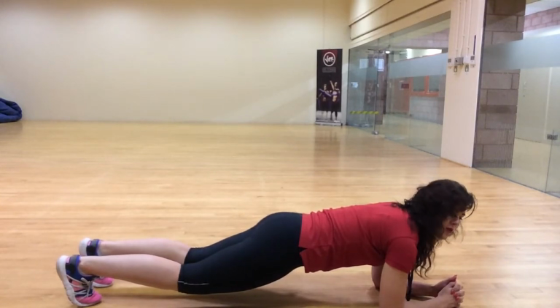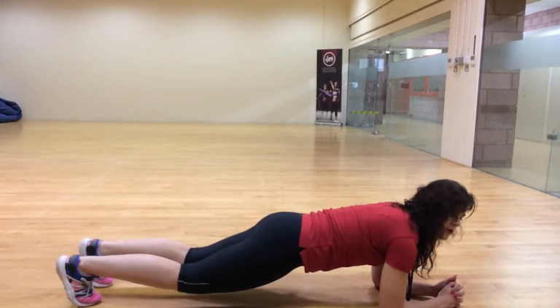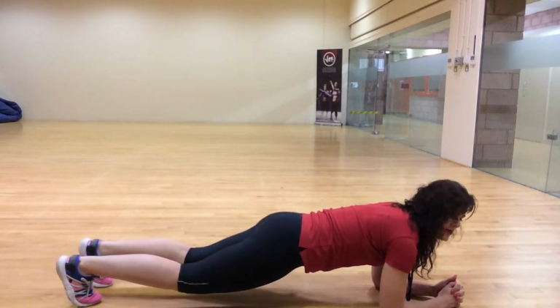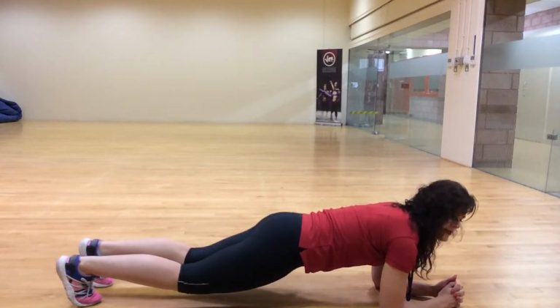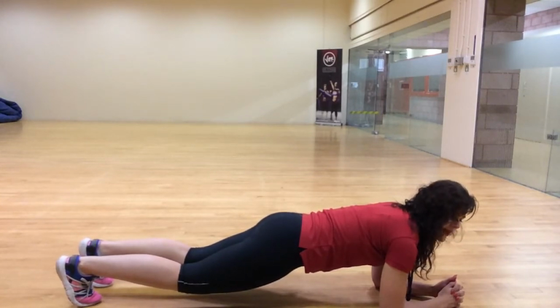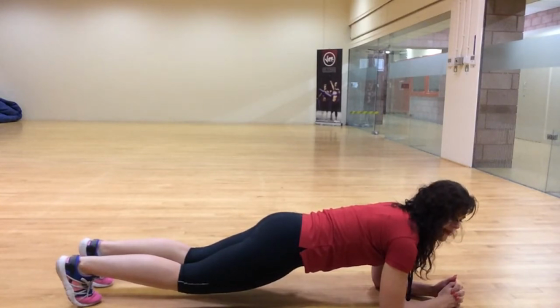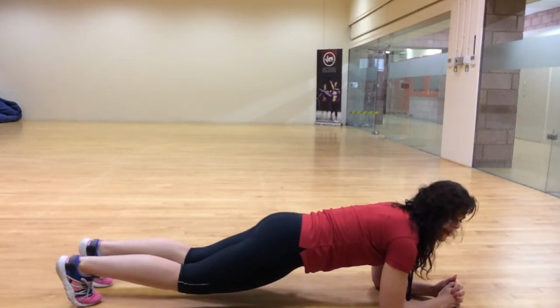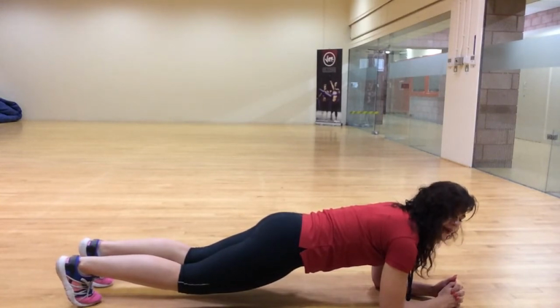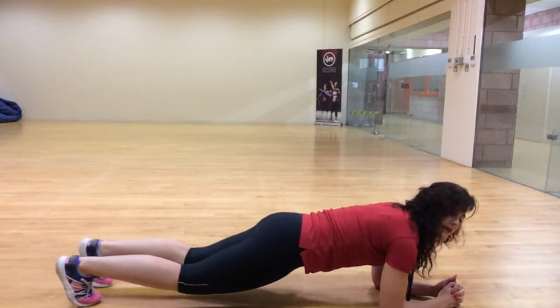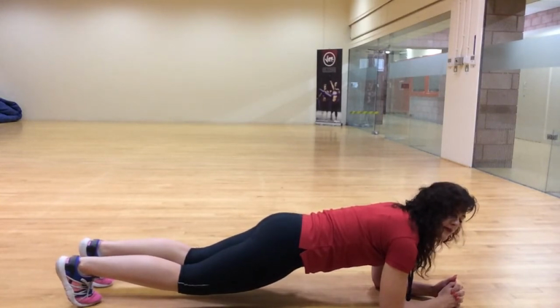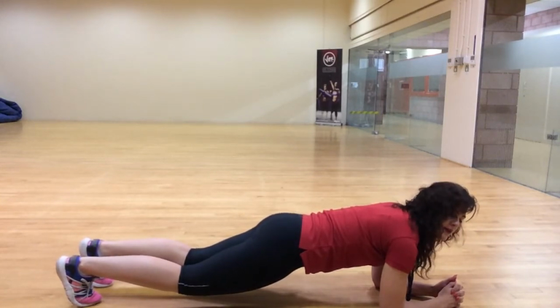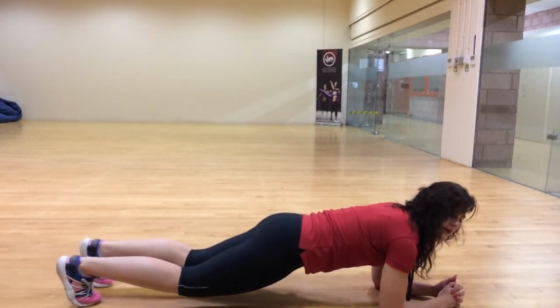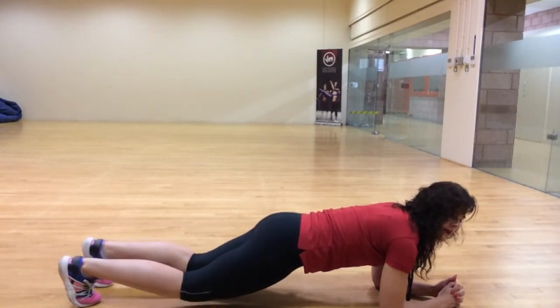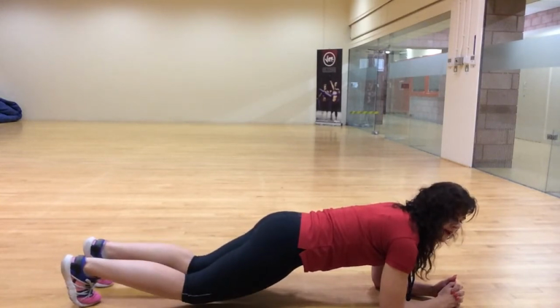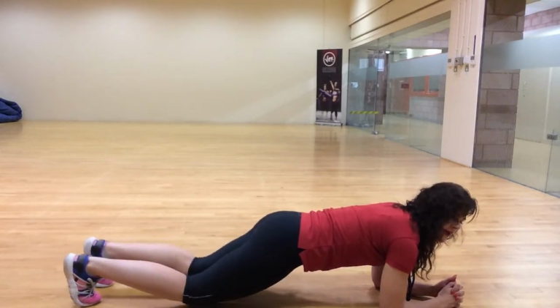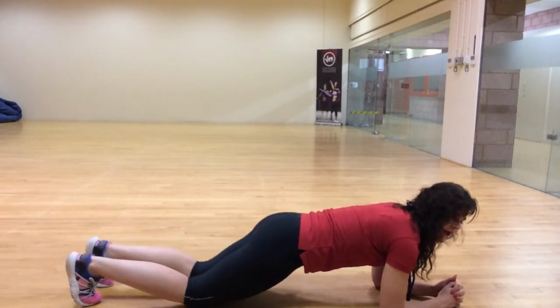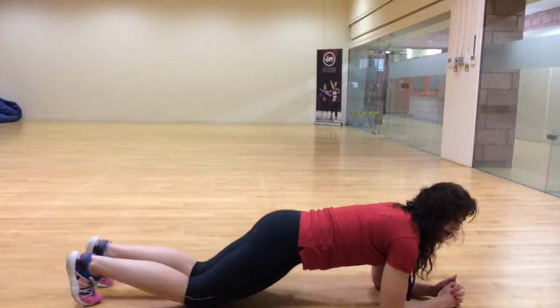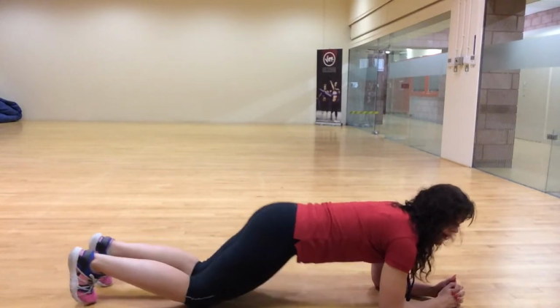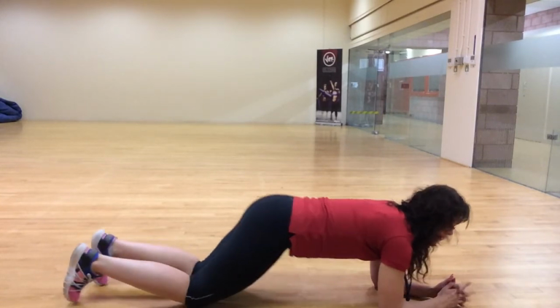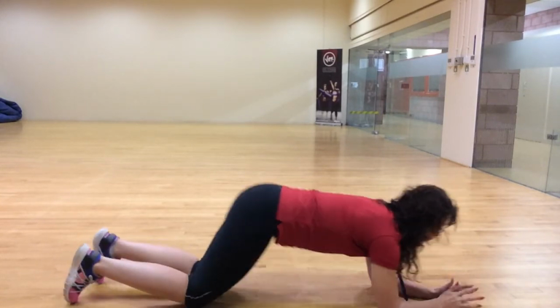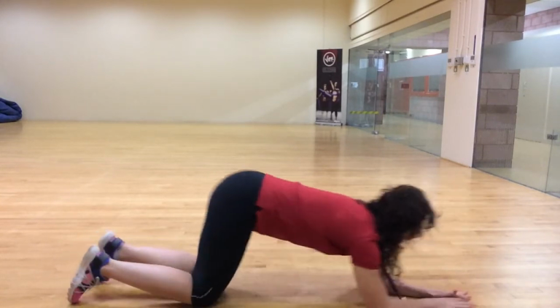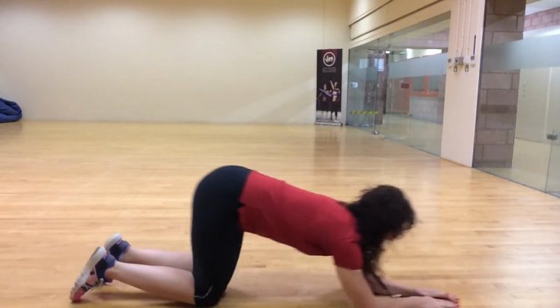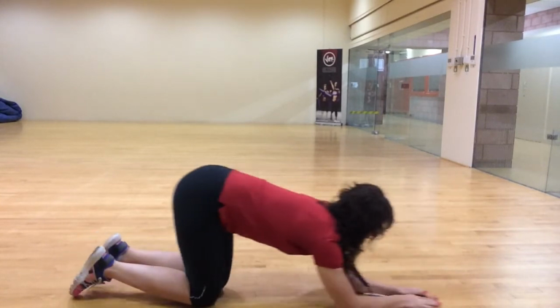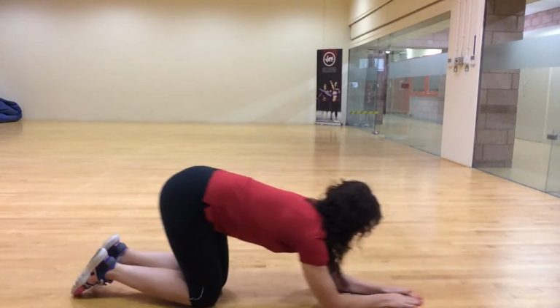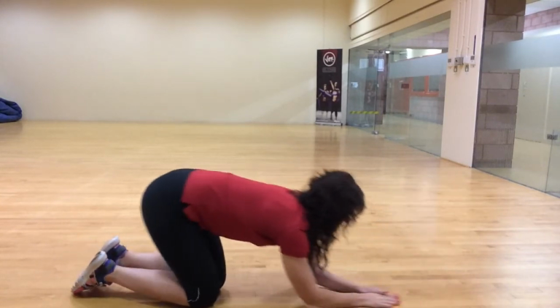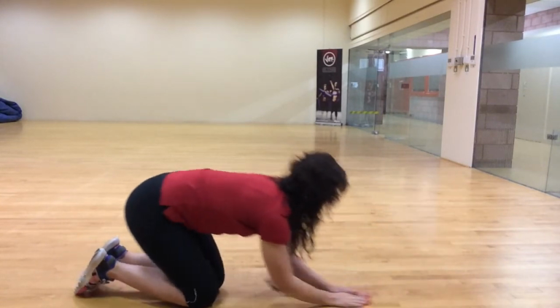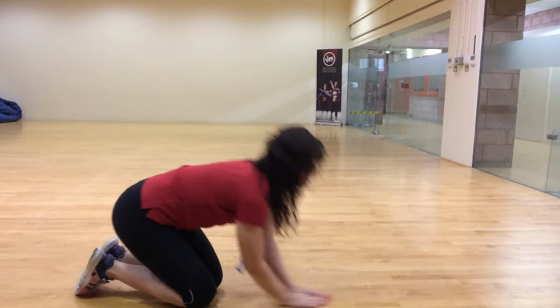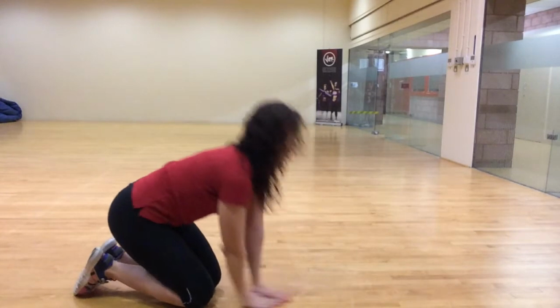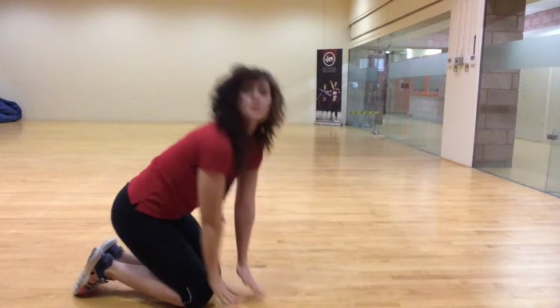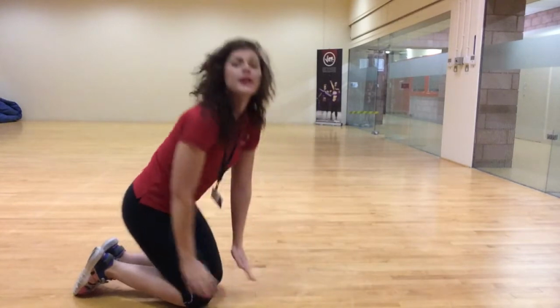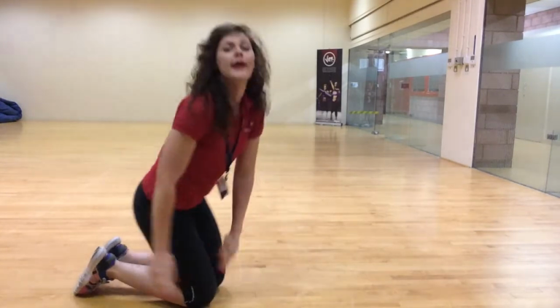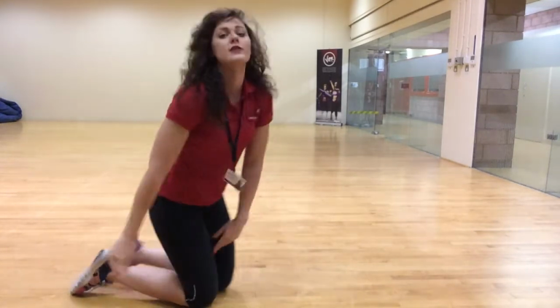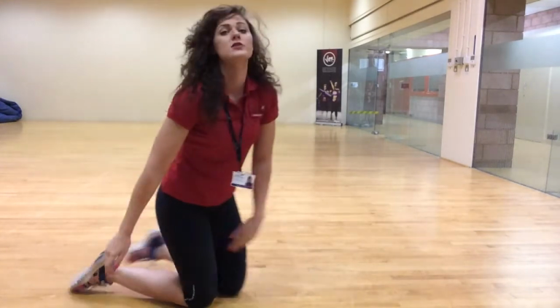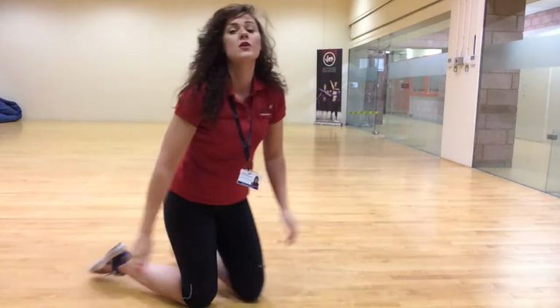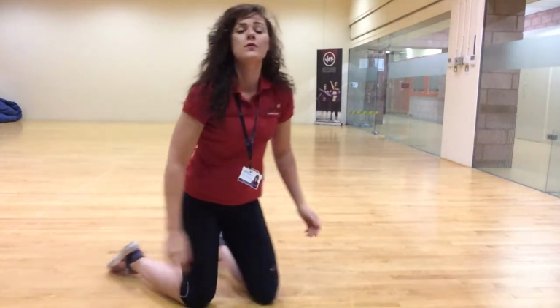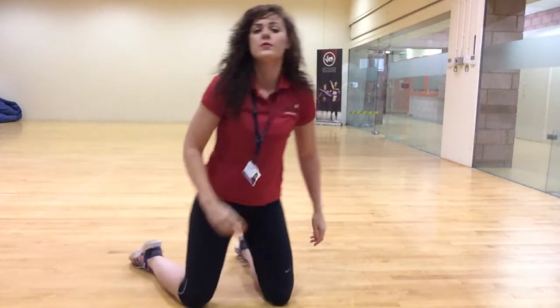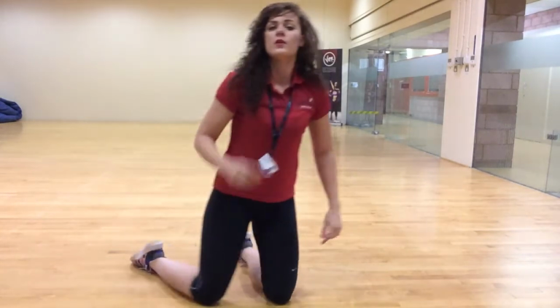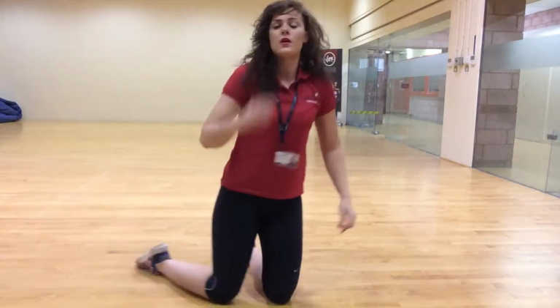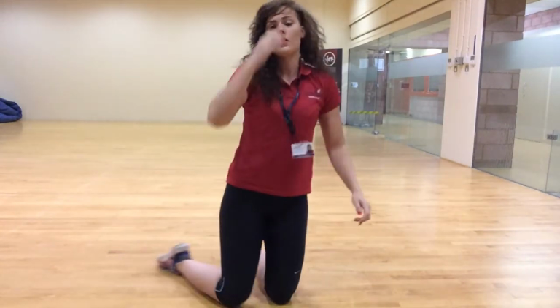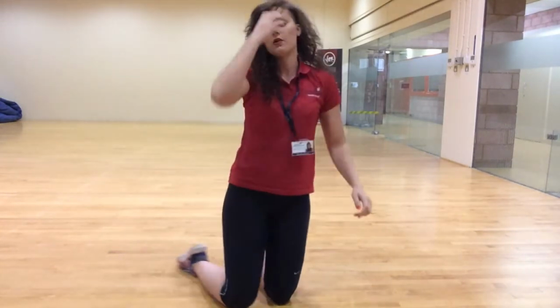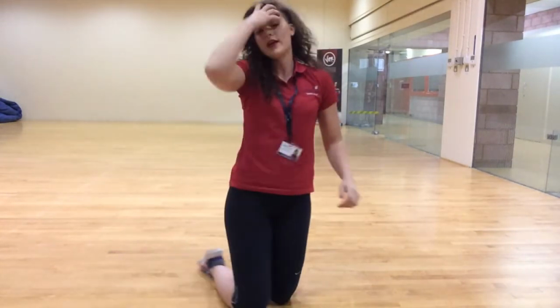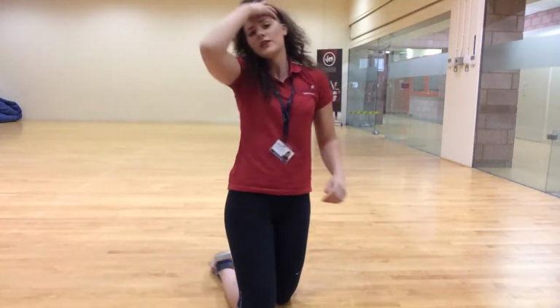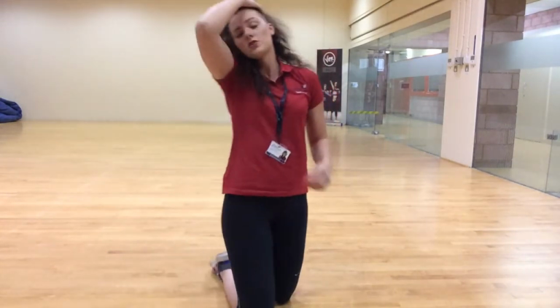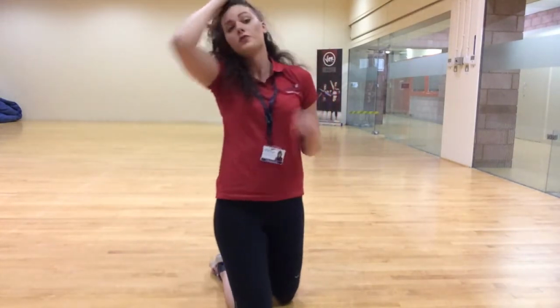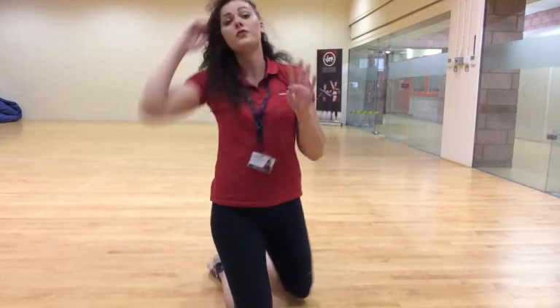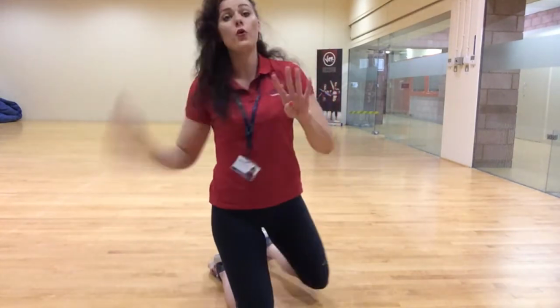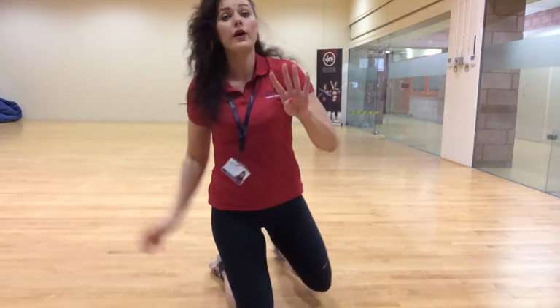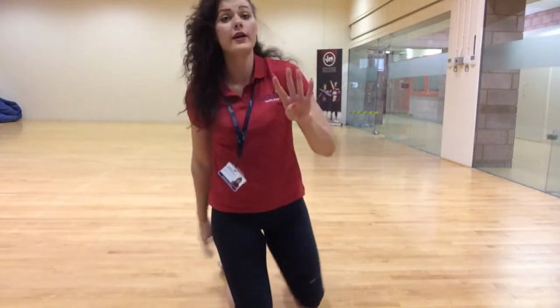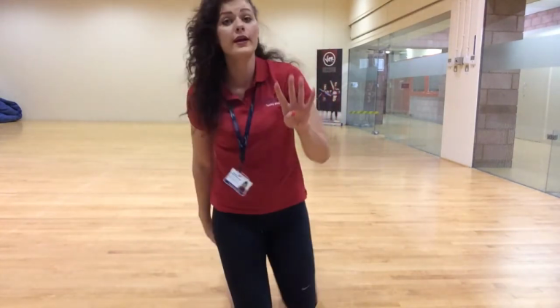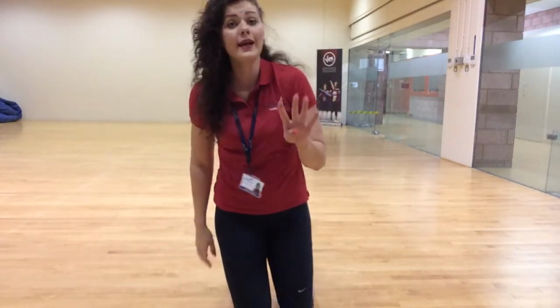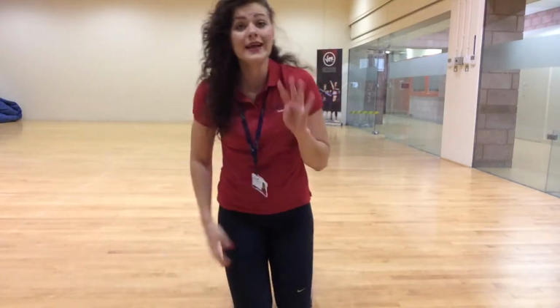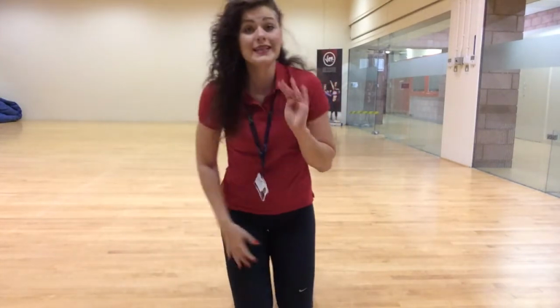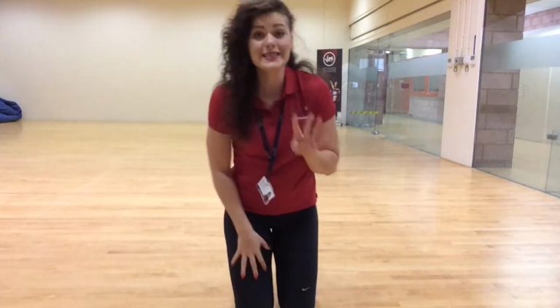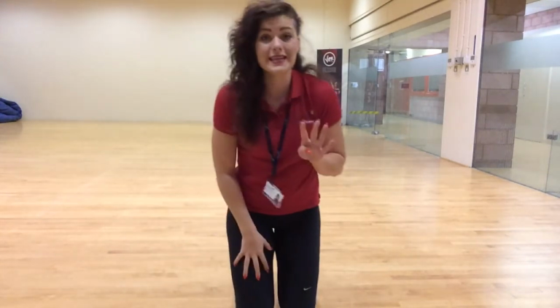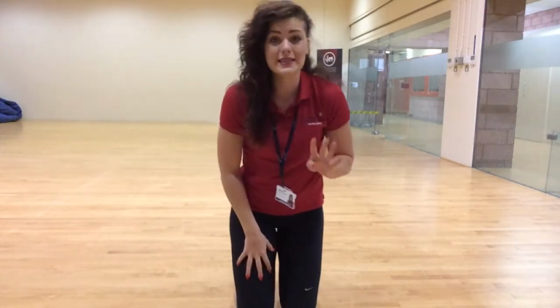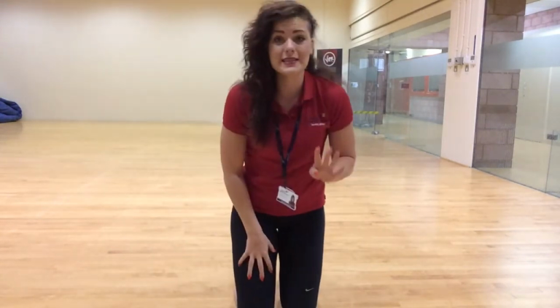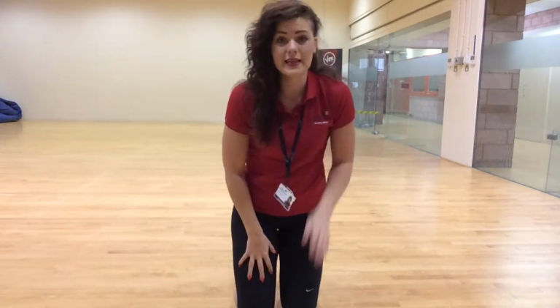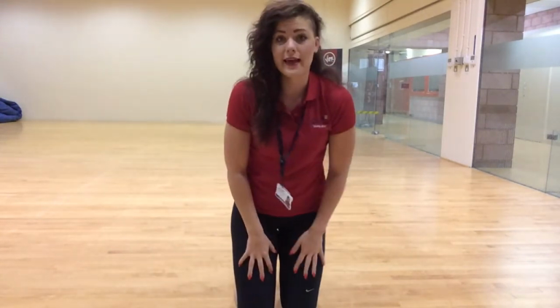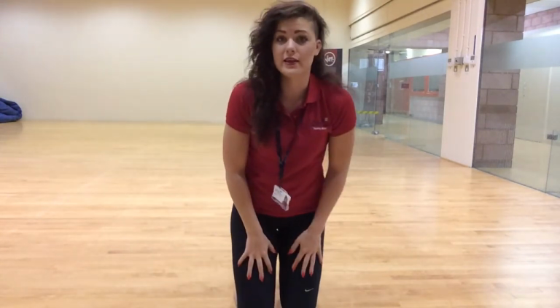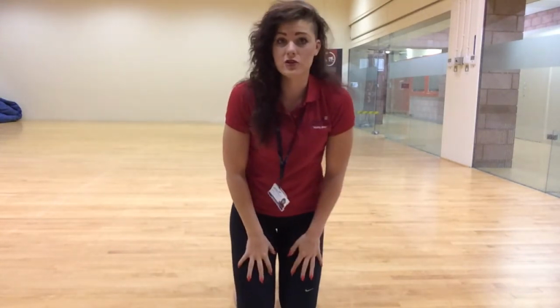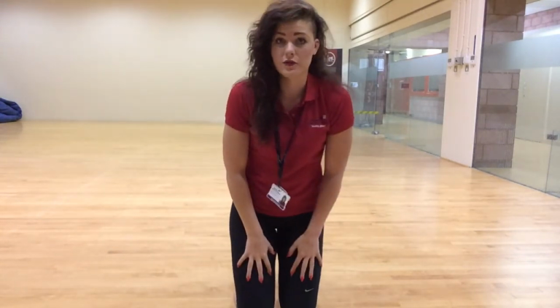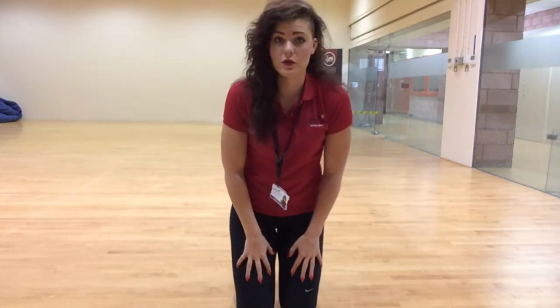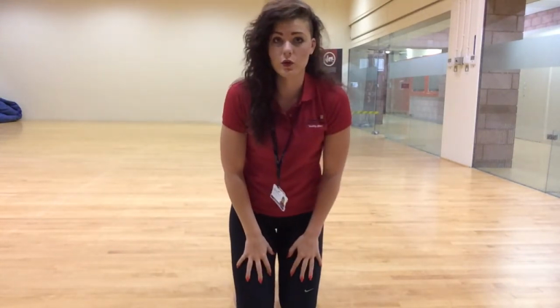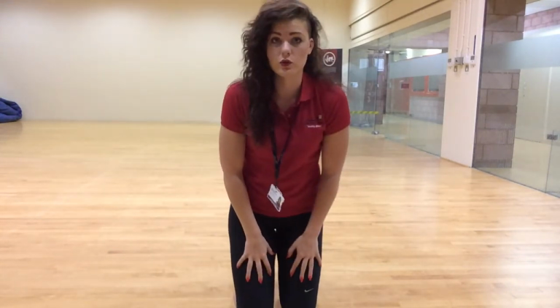Holding that there — and that's your planks. So four 60 seconds of those.